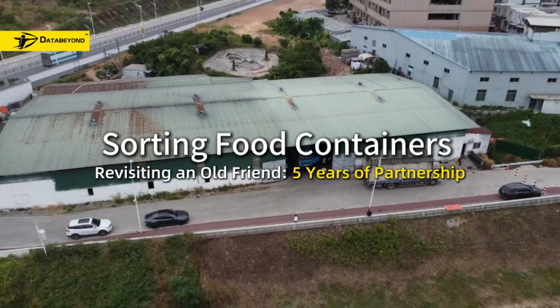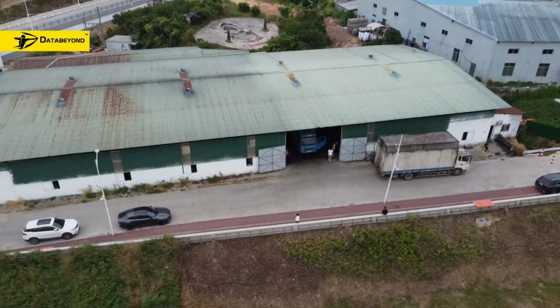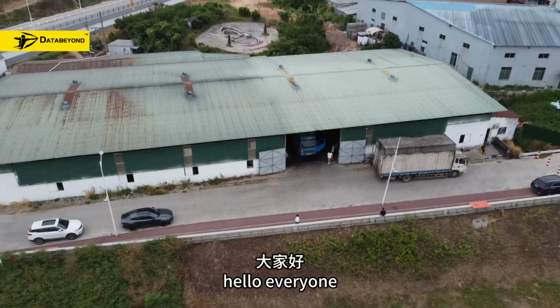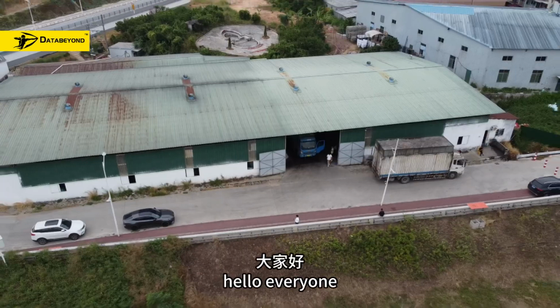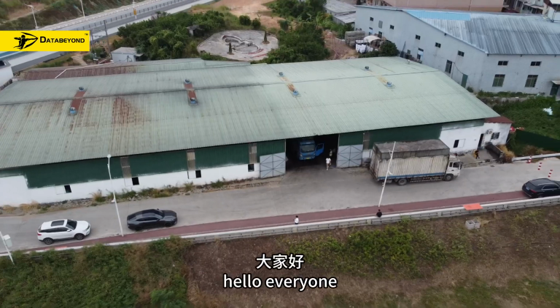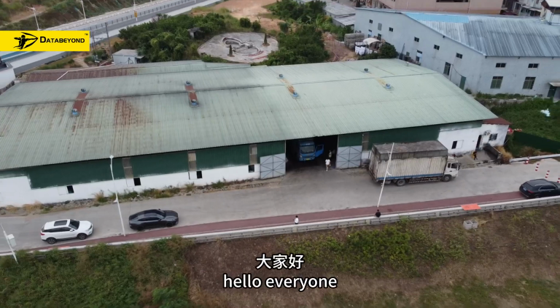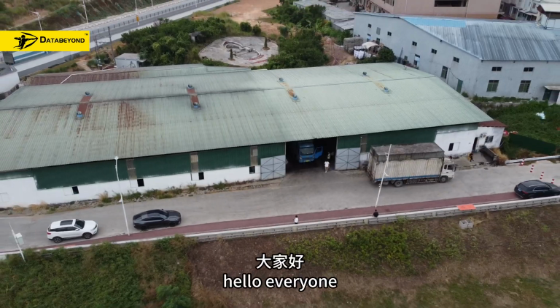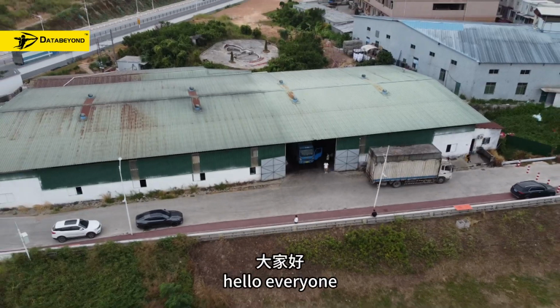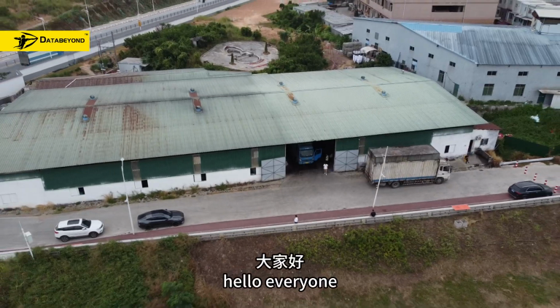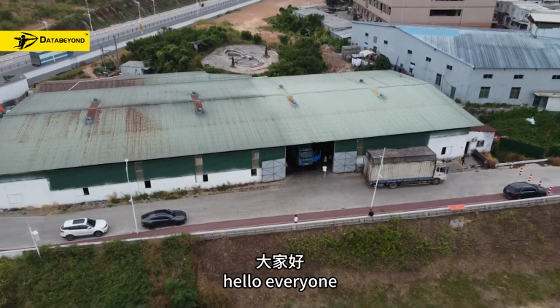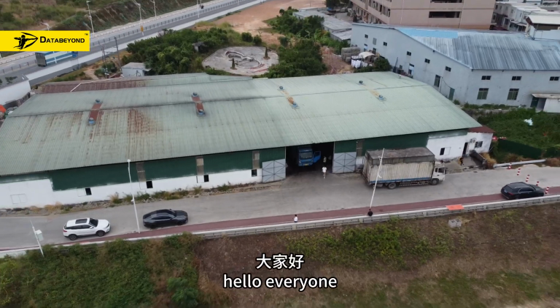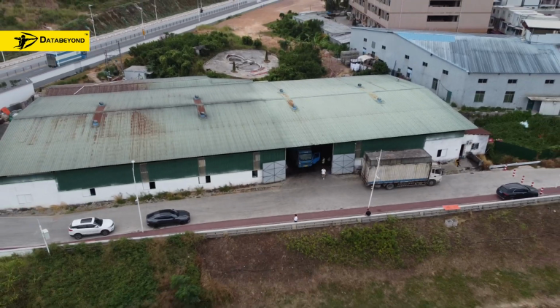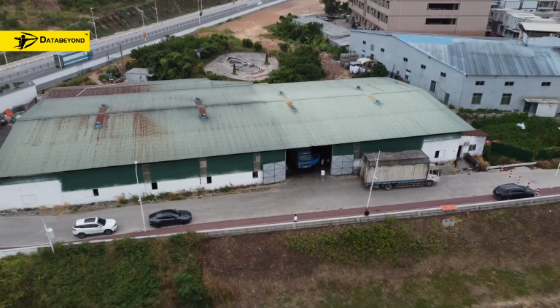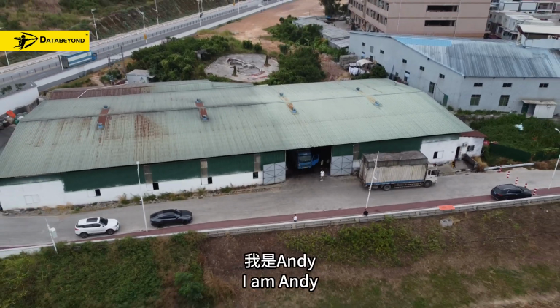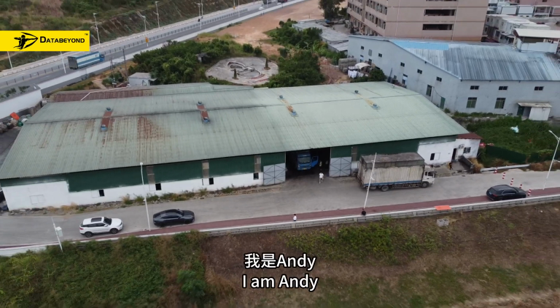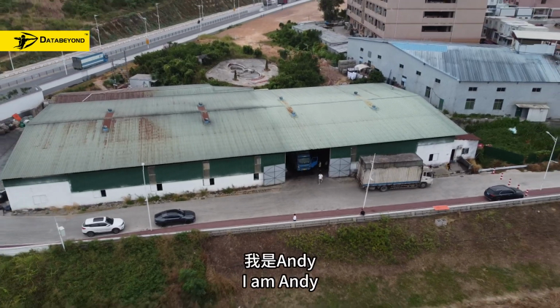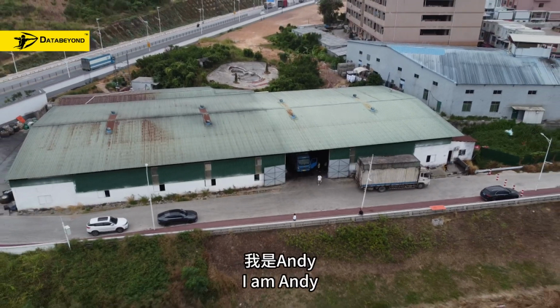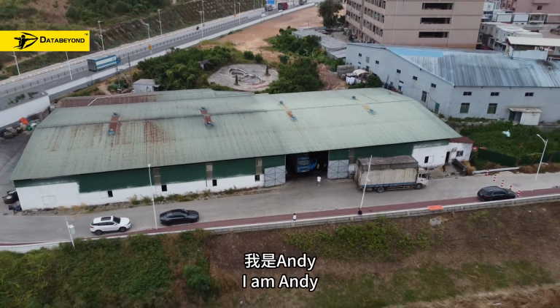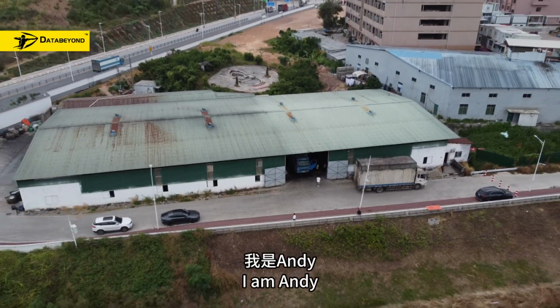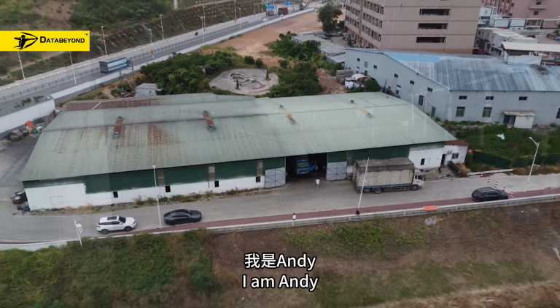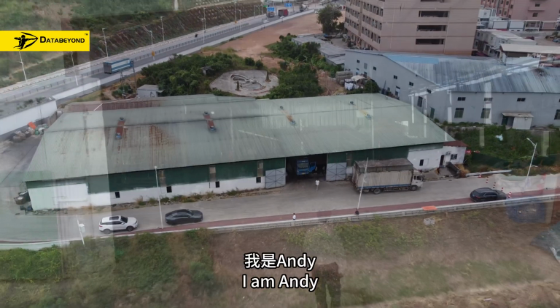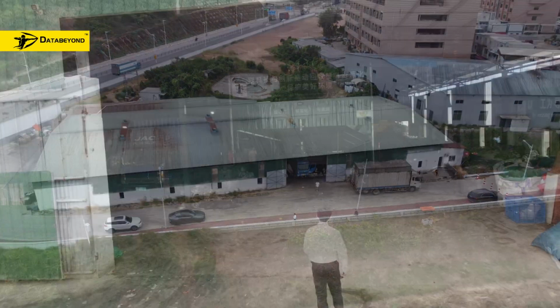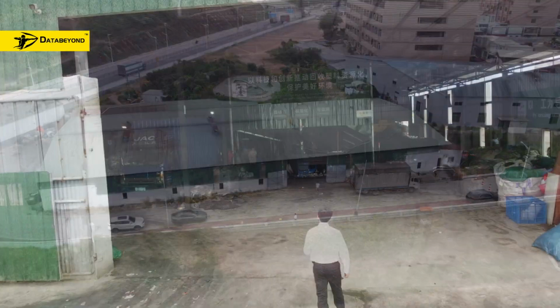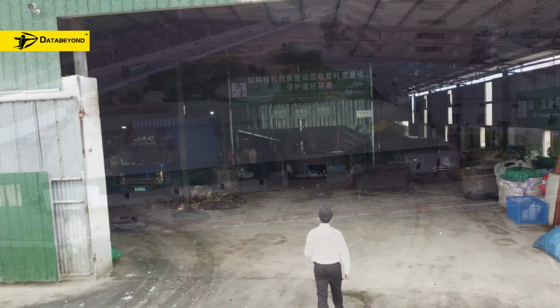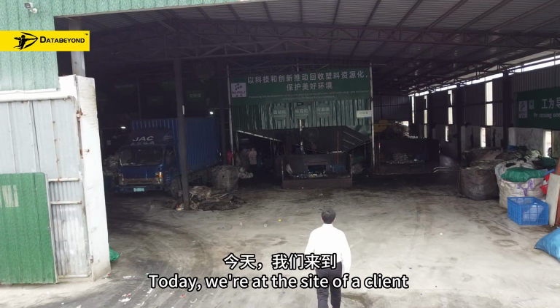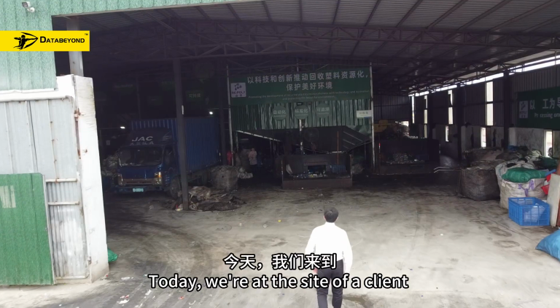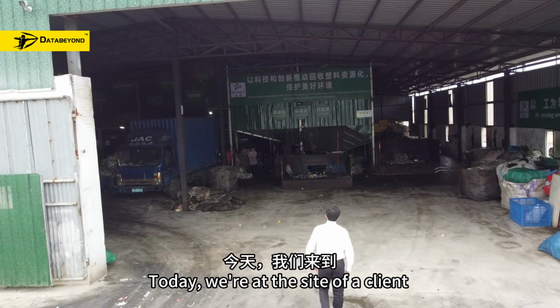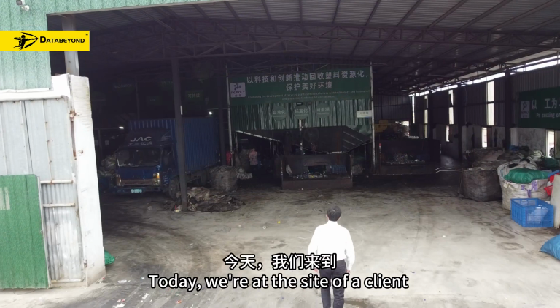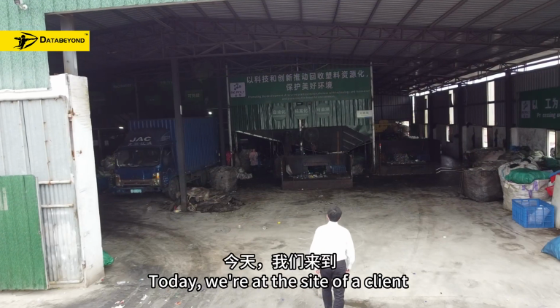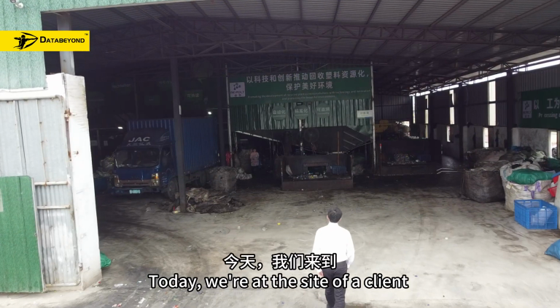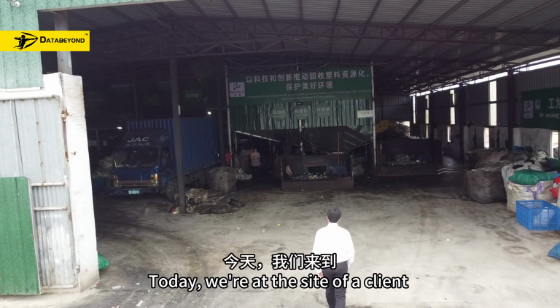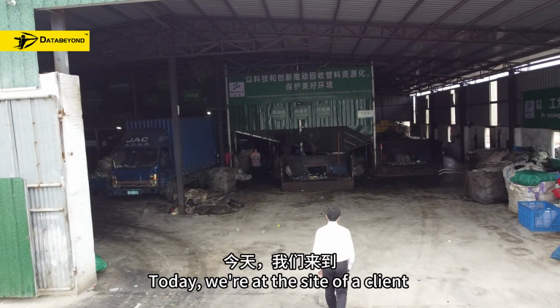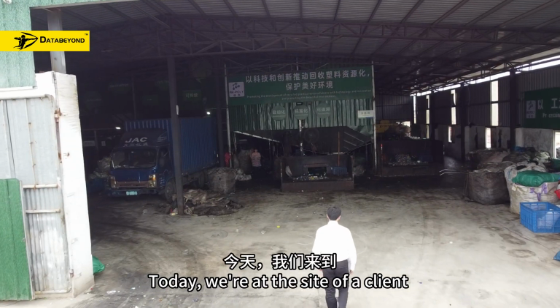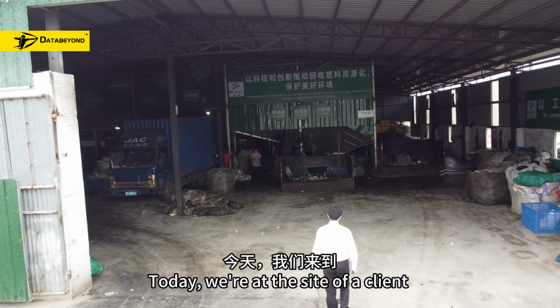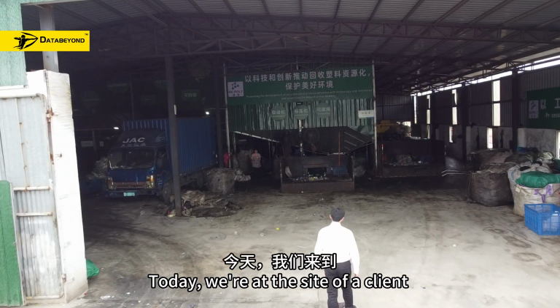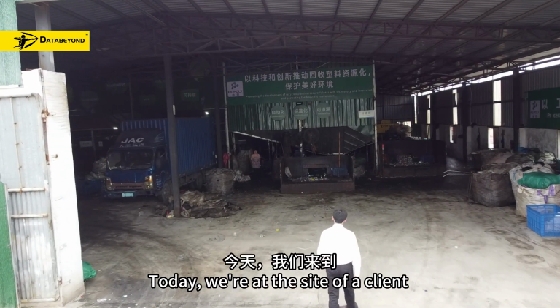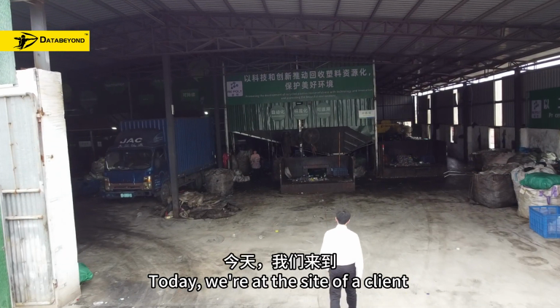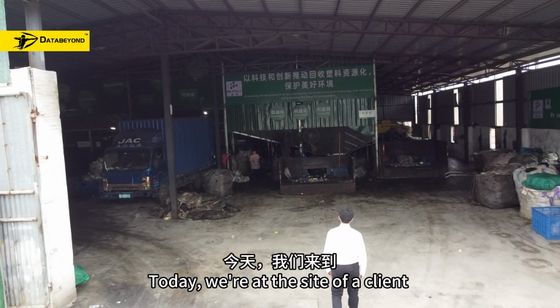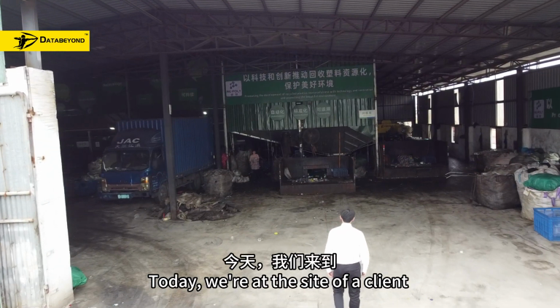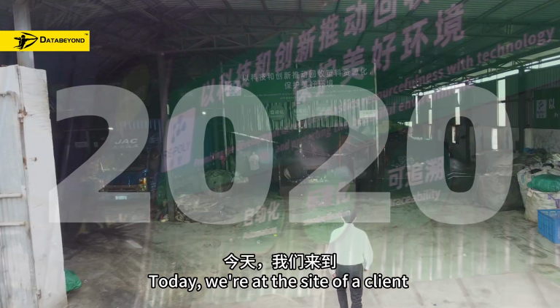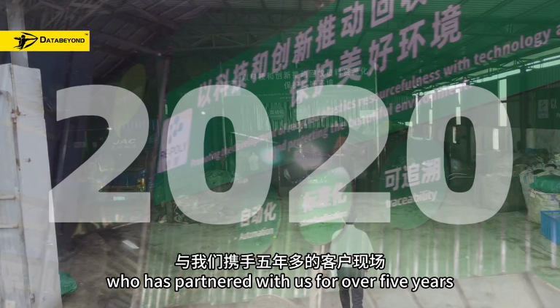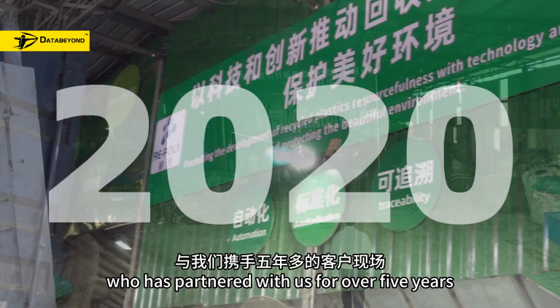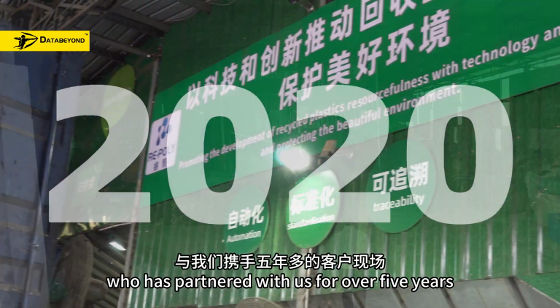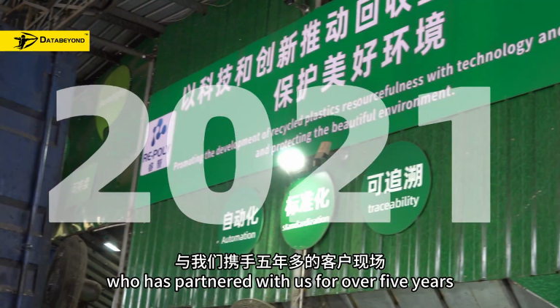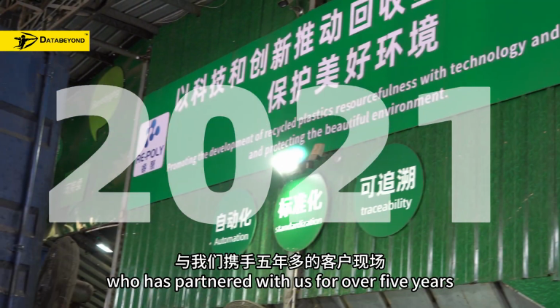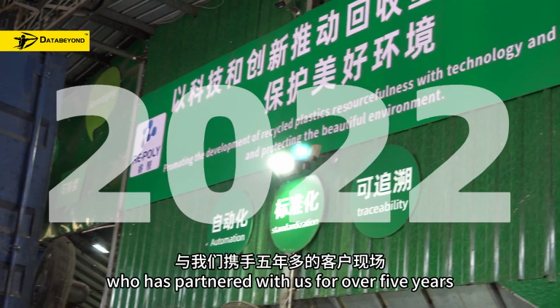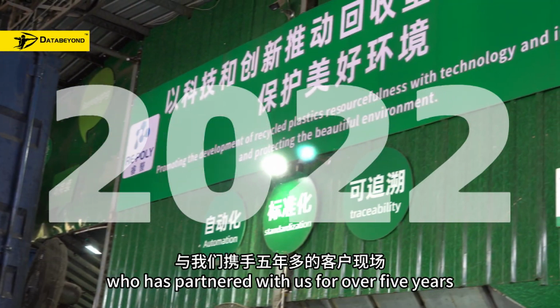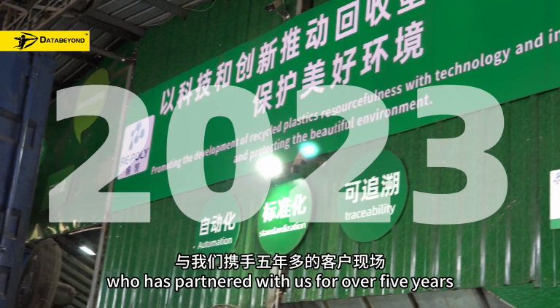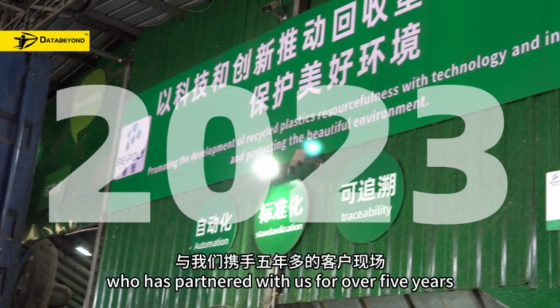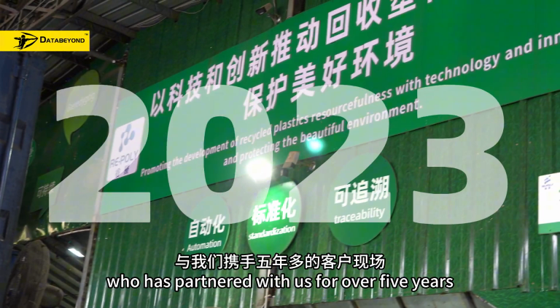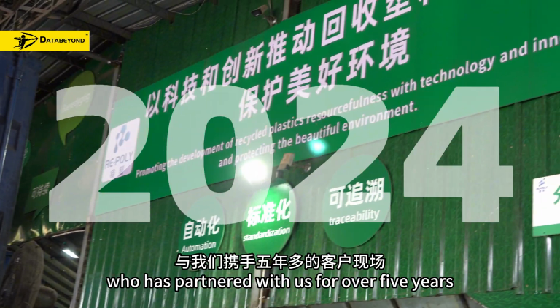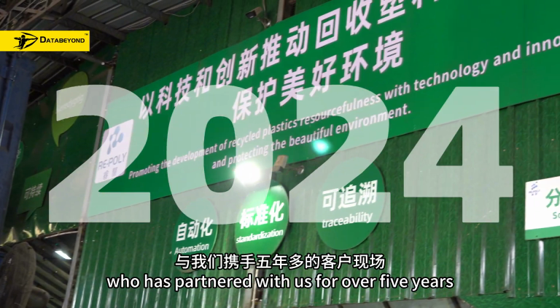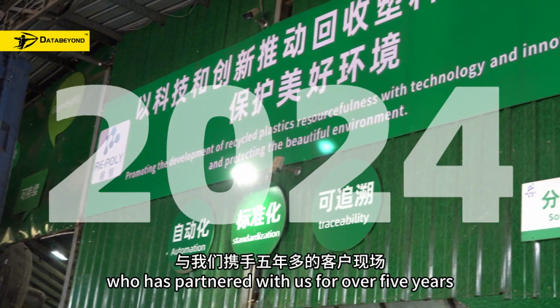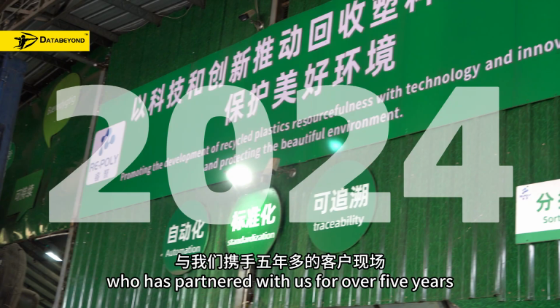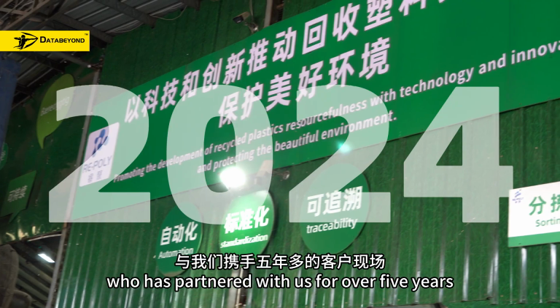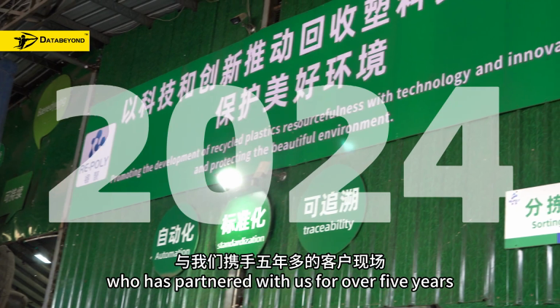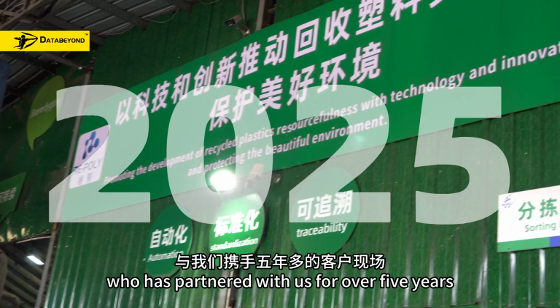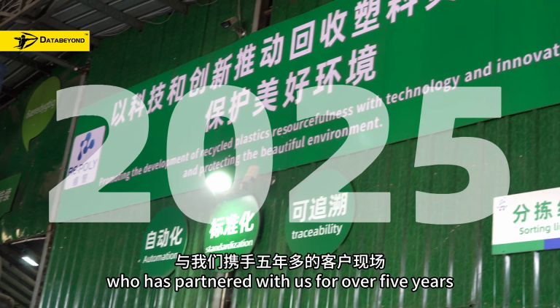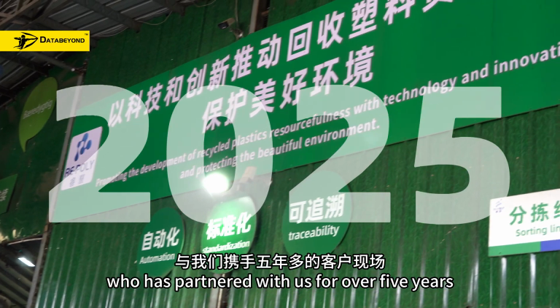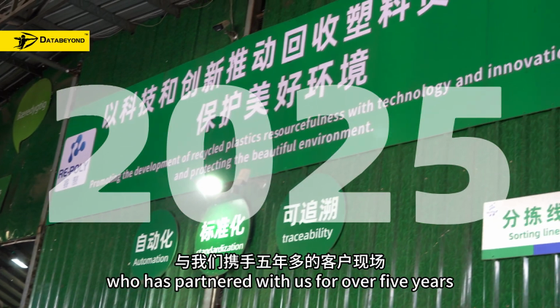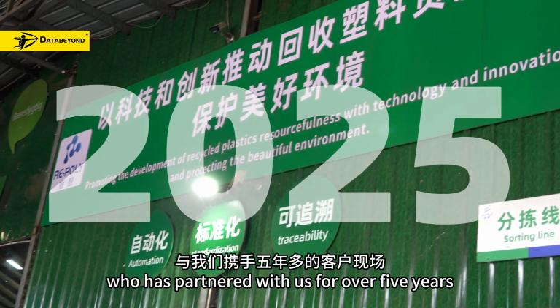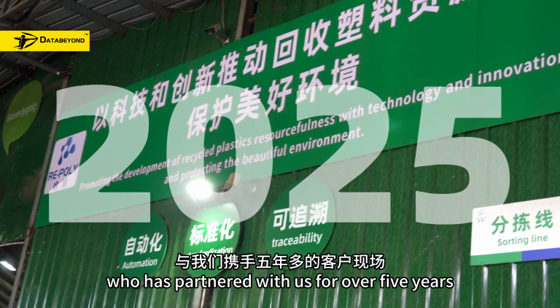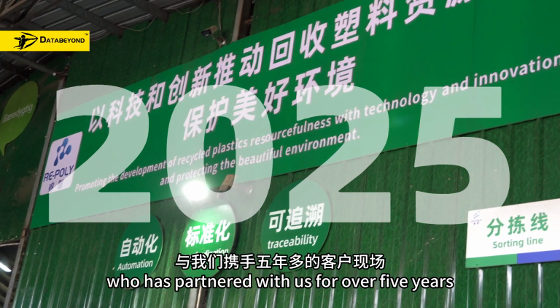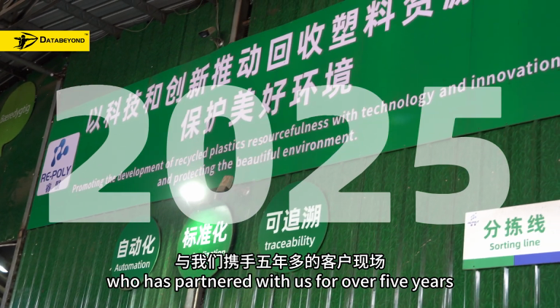Hello everyone, I am Andy. Today we are at the site of clients who have partnered with us for over 5 years.